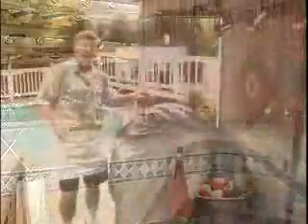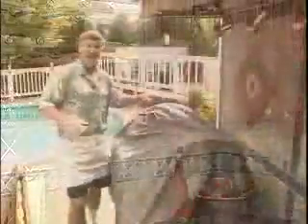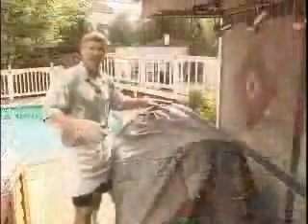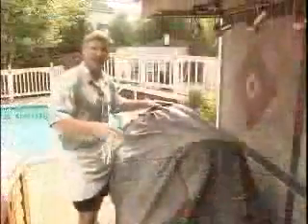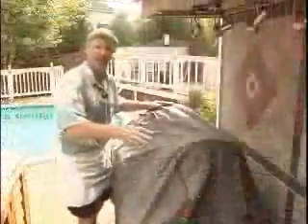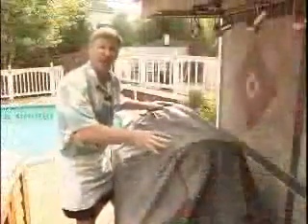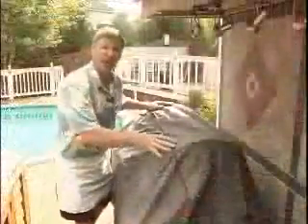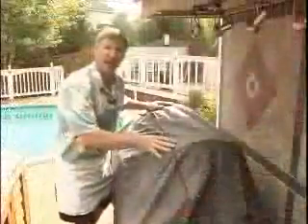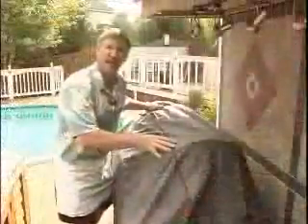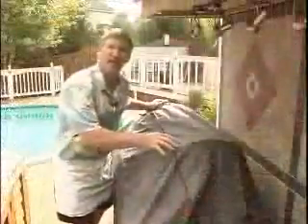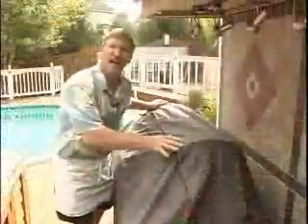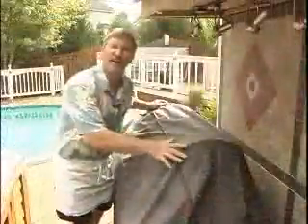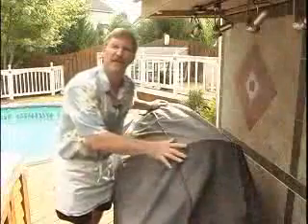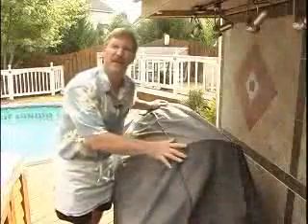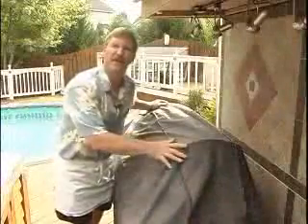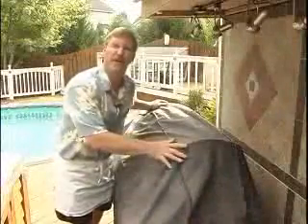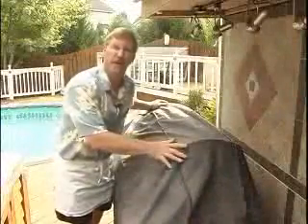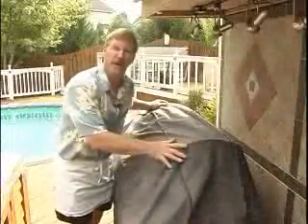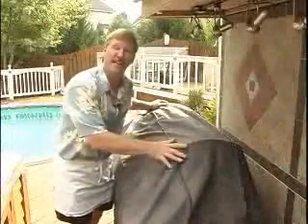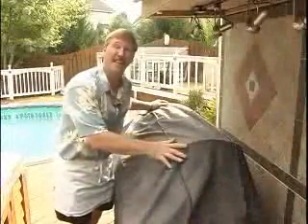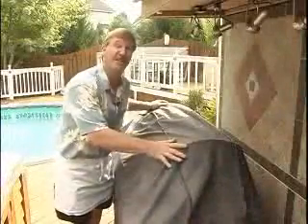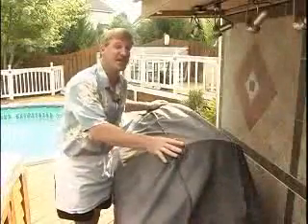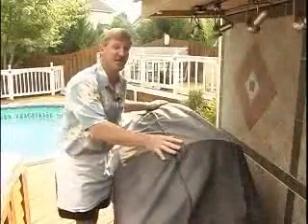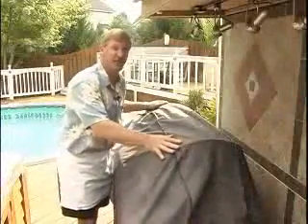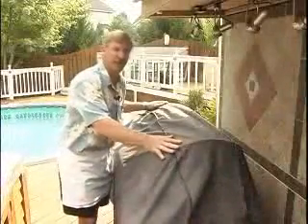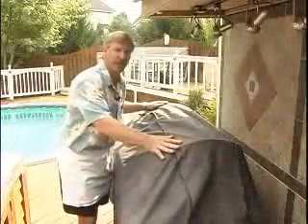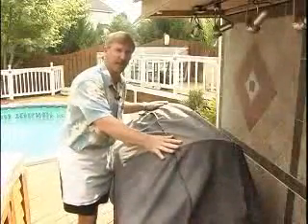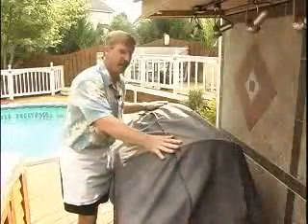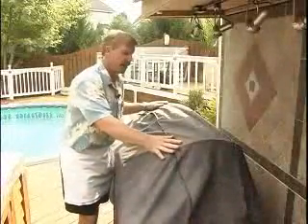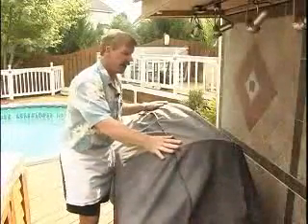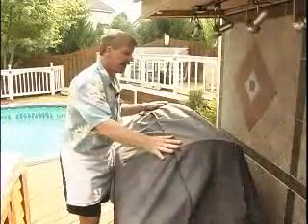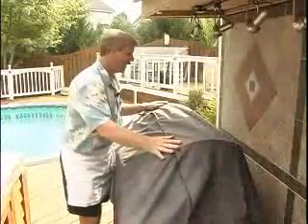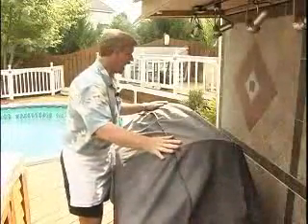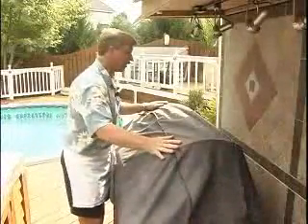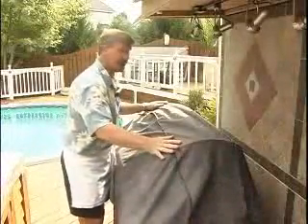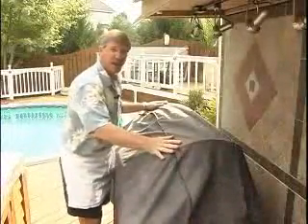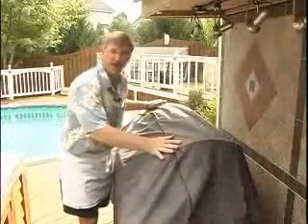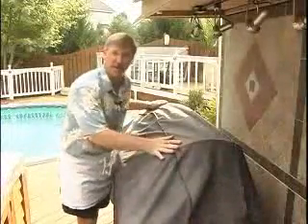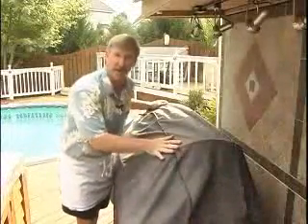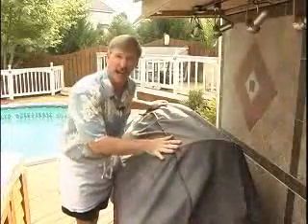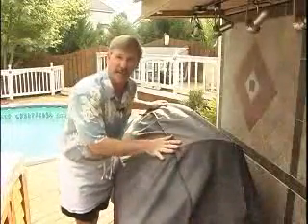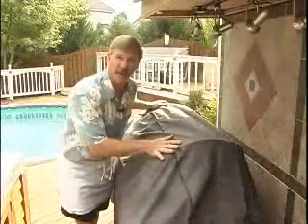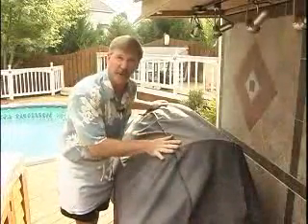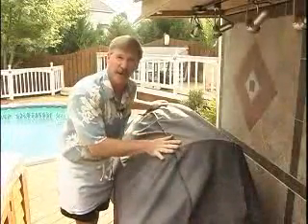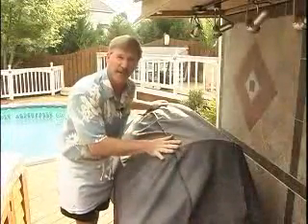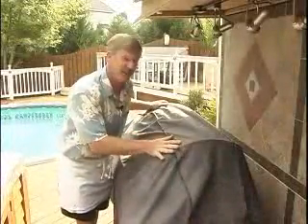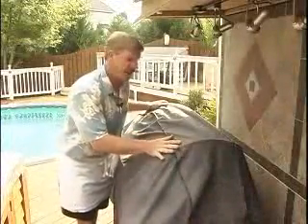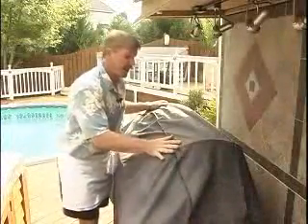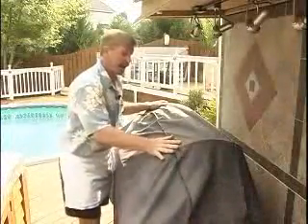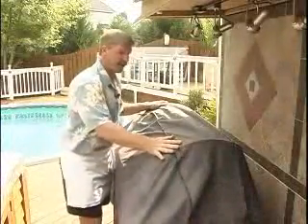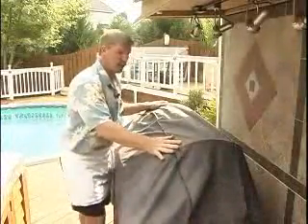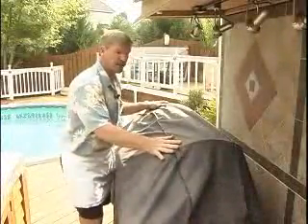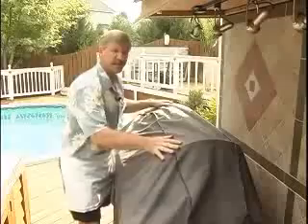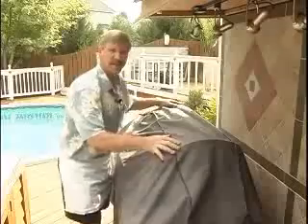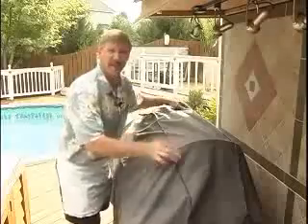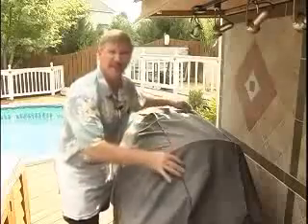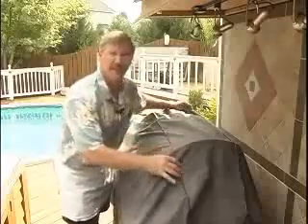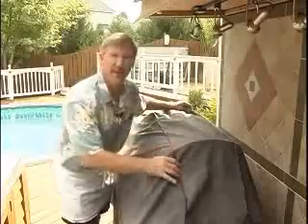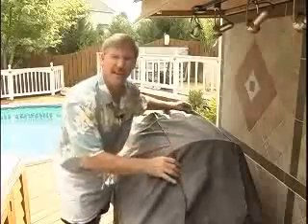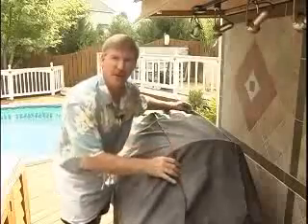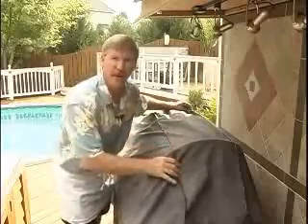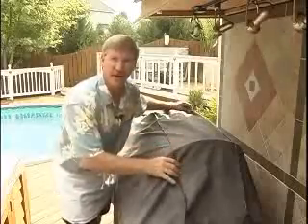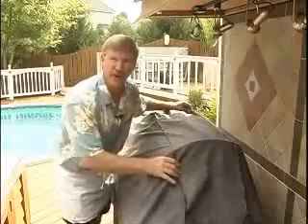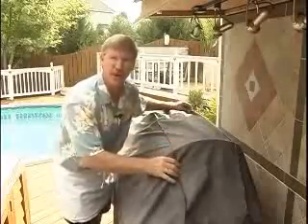To start, if you're not covering your grill, I suggest you do. It can add years to the life of your grill, and of course, make it look better too.